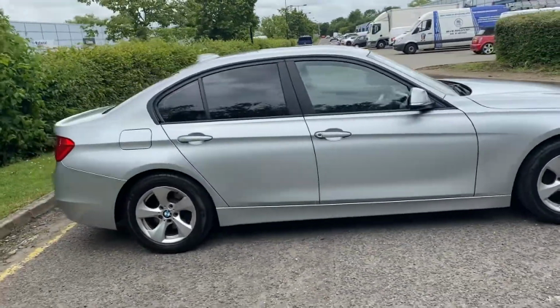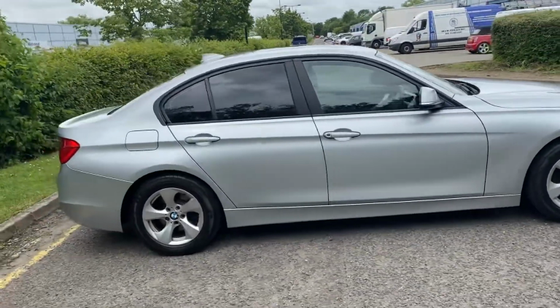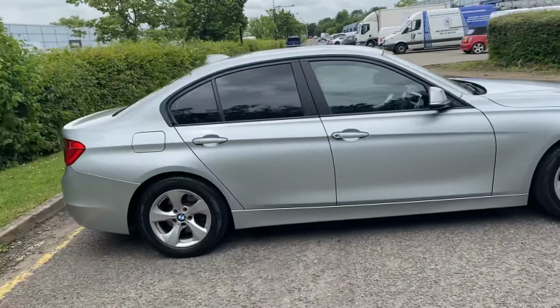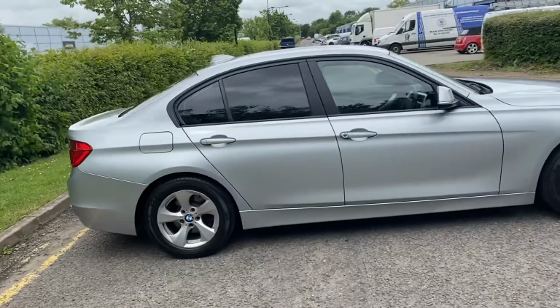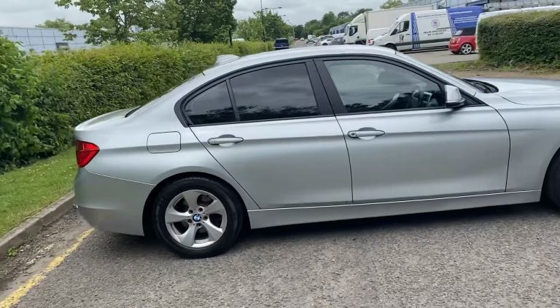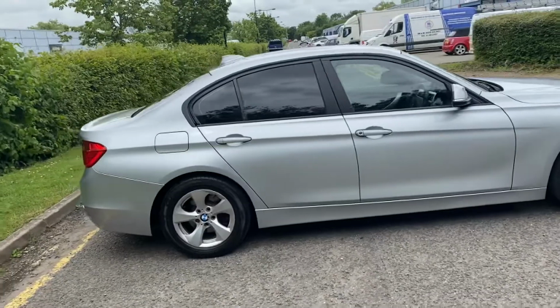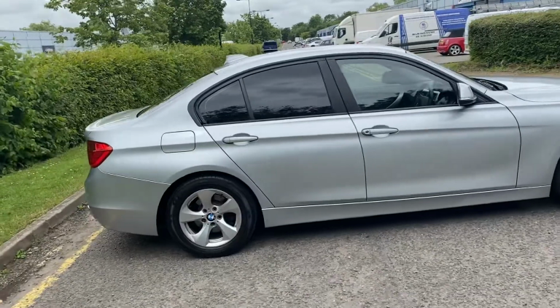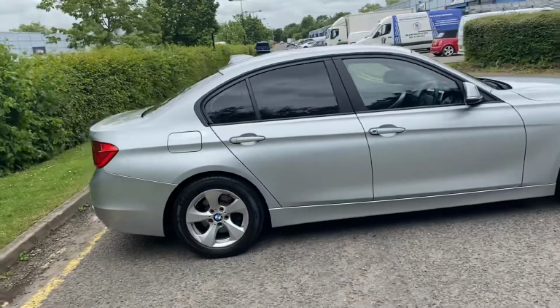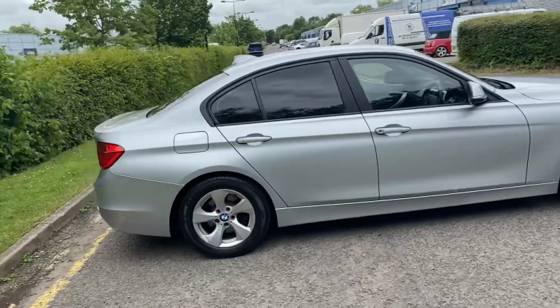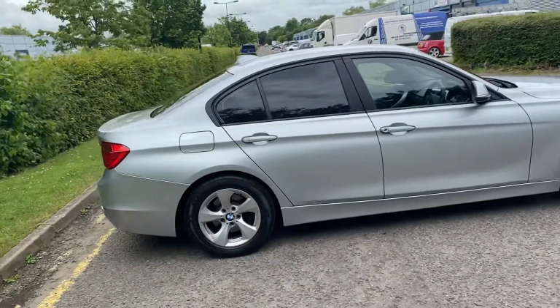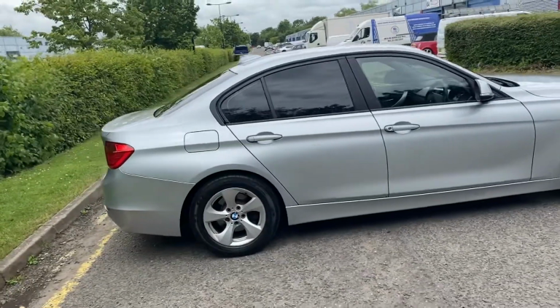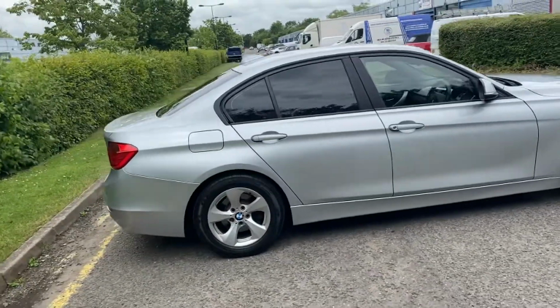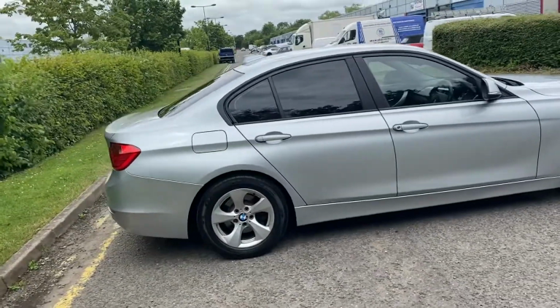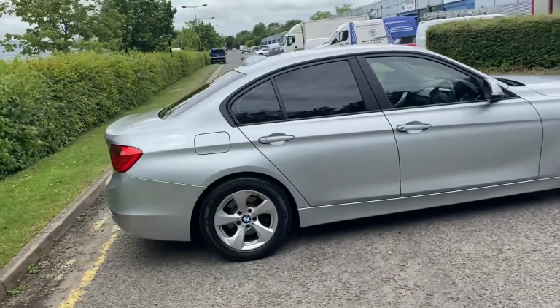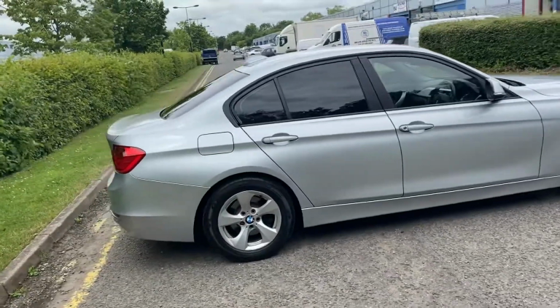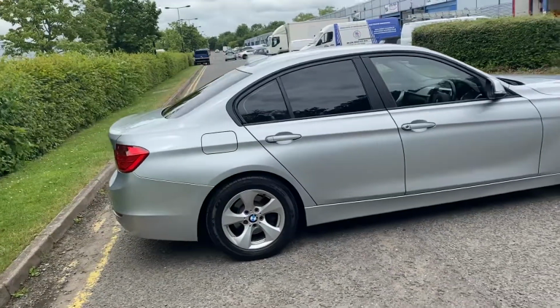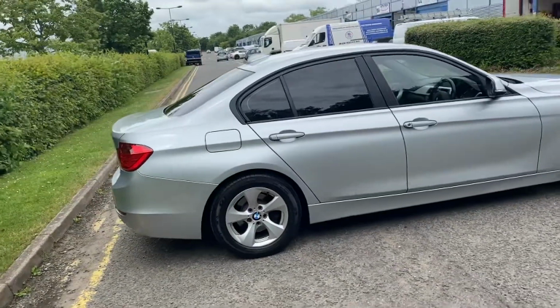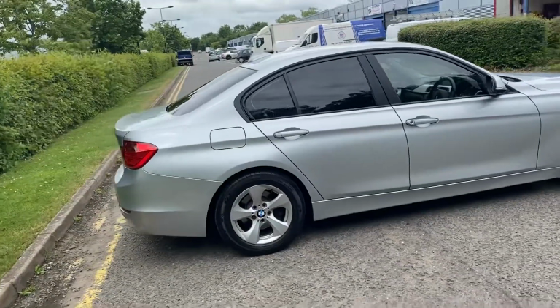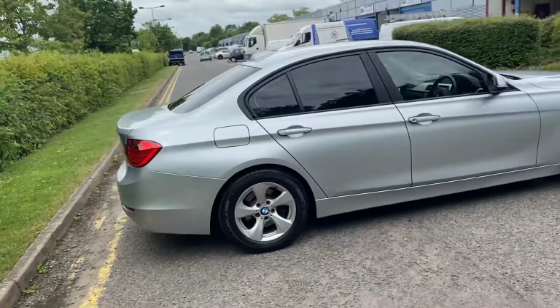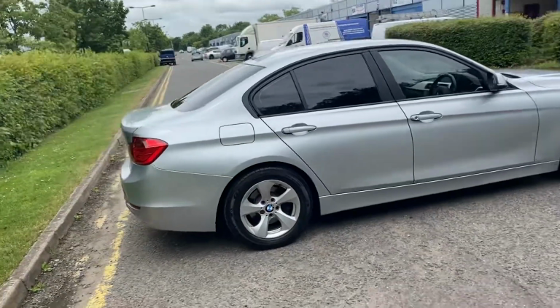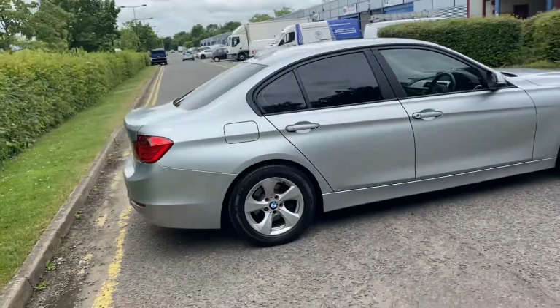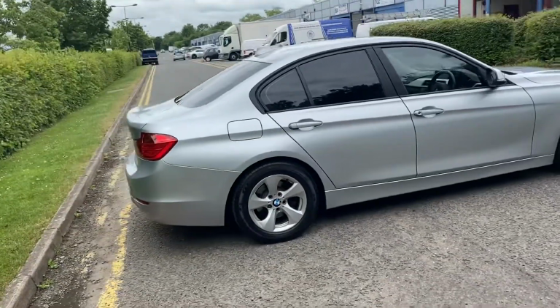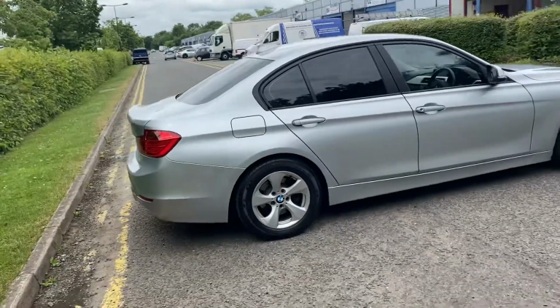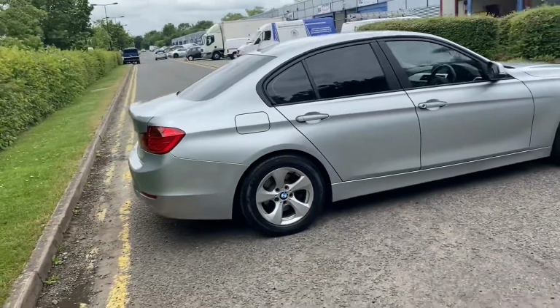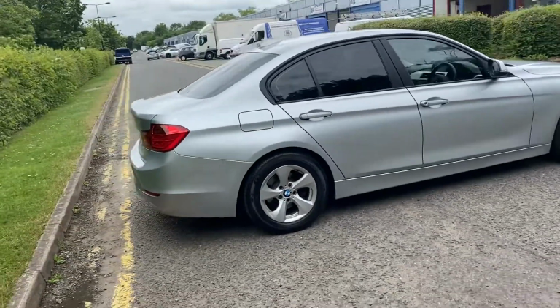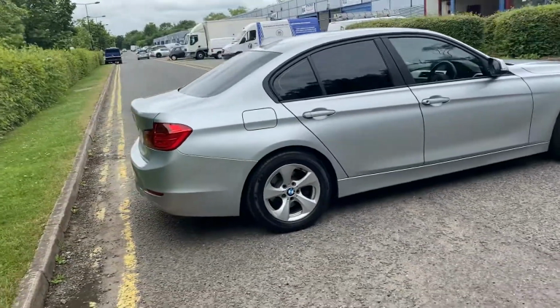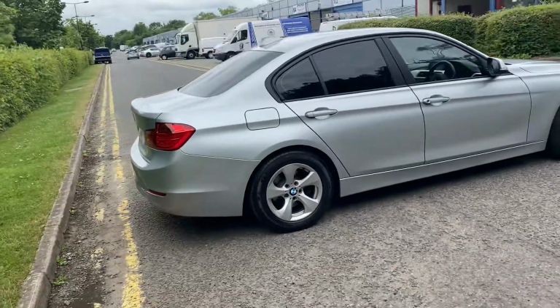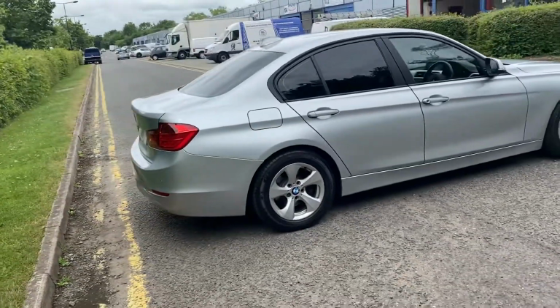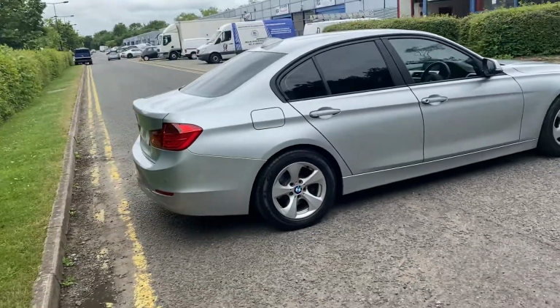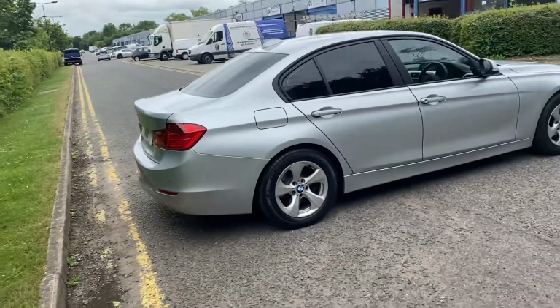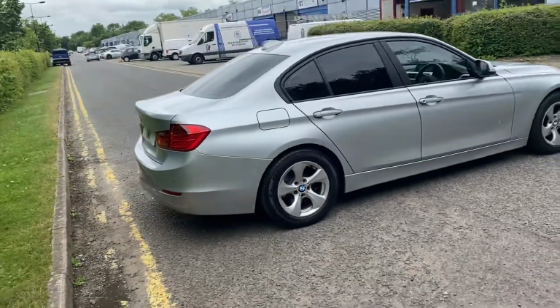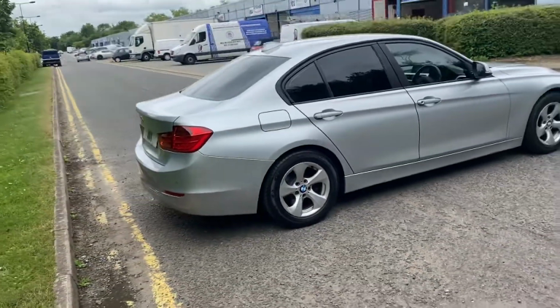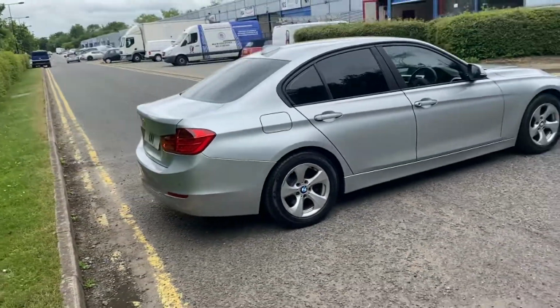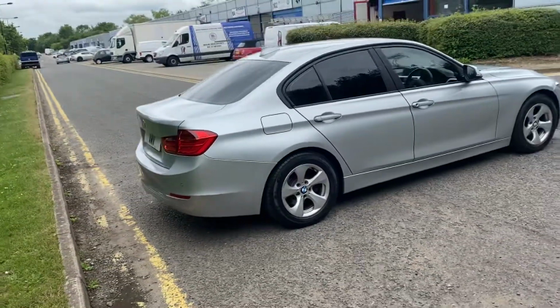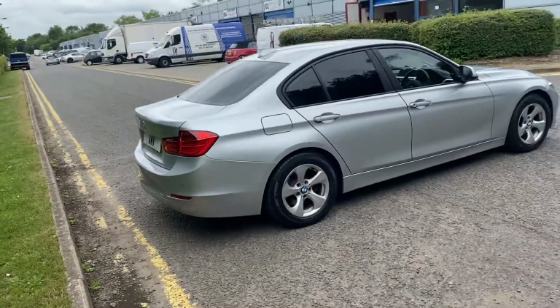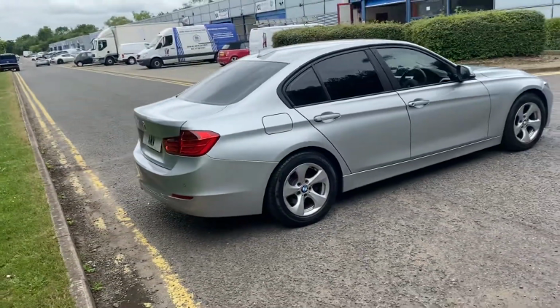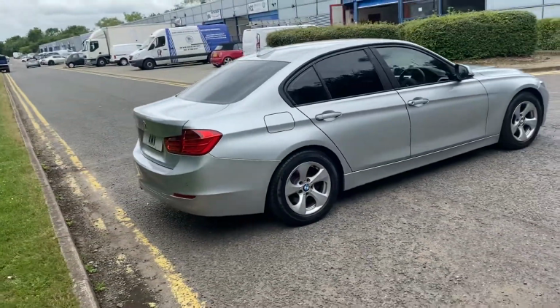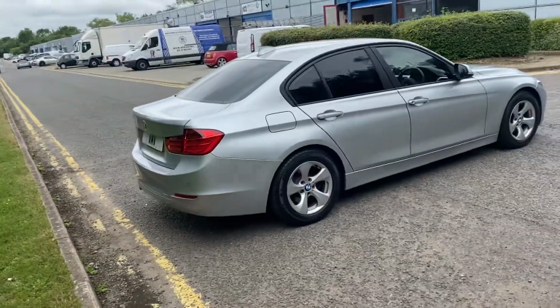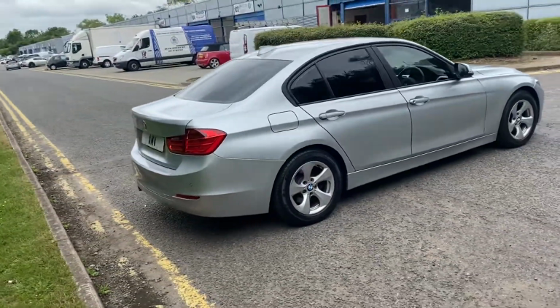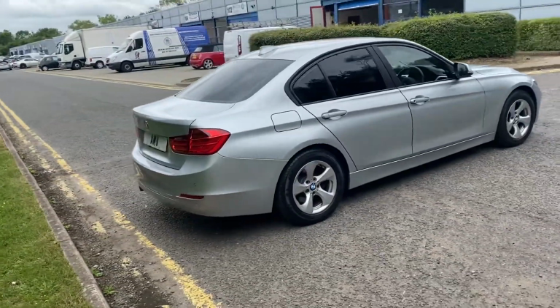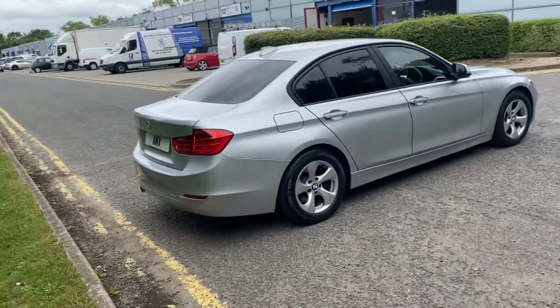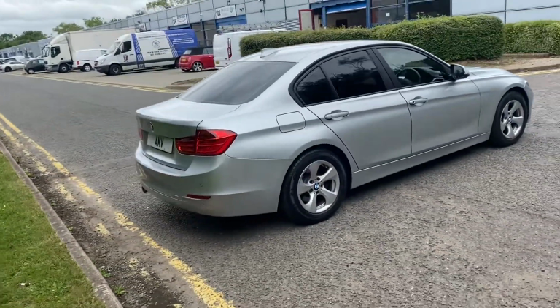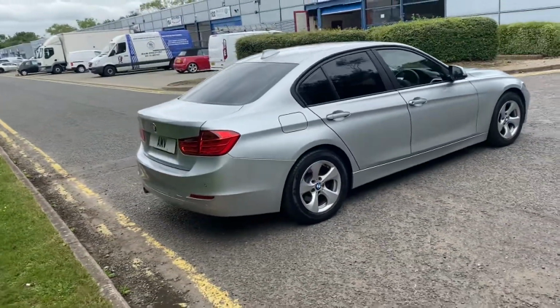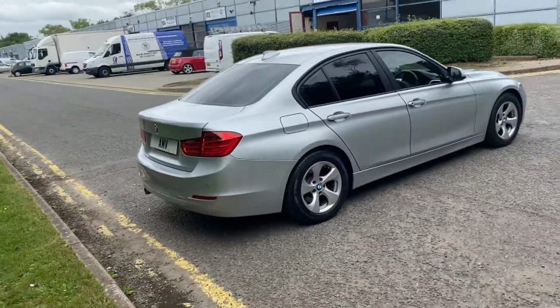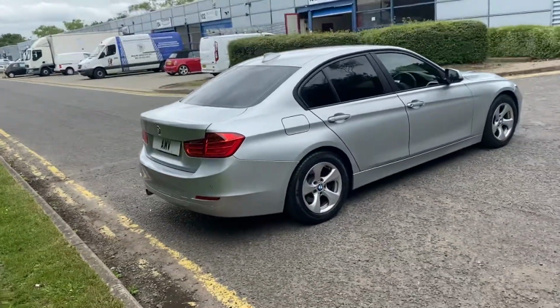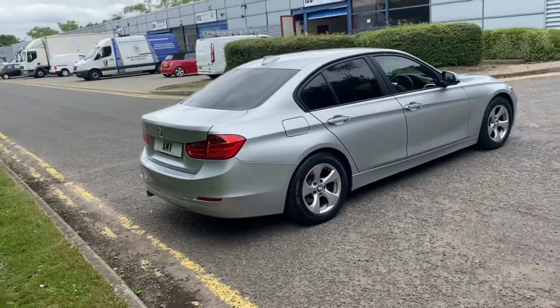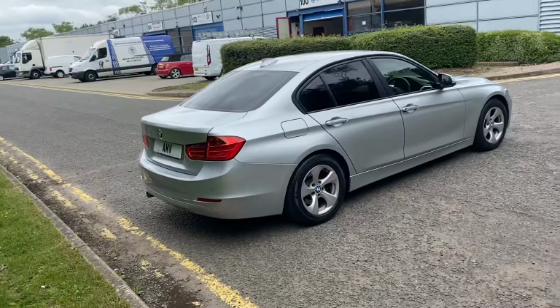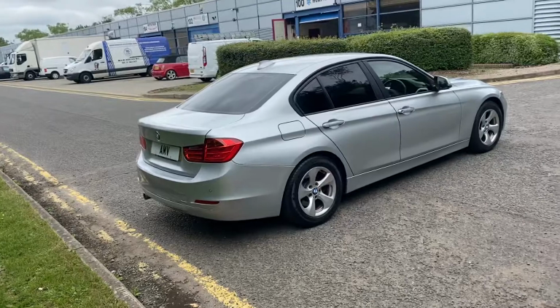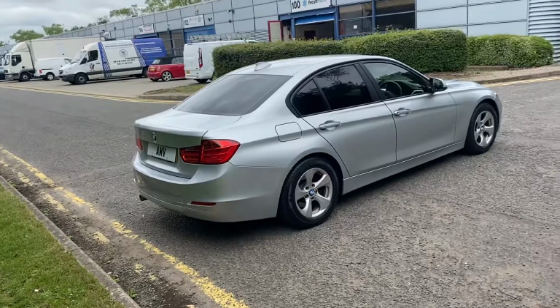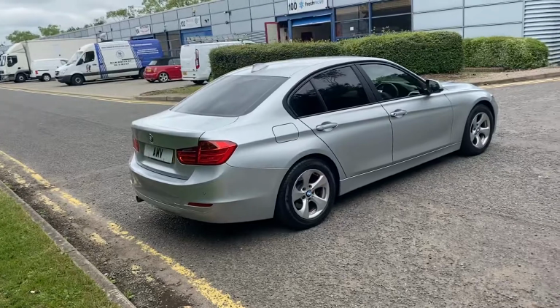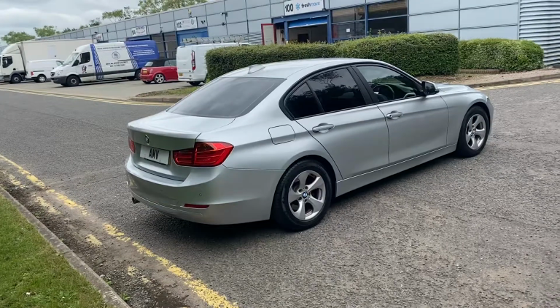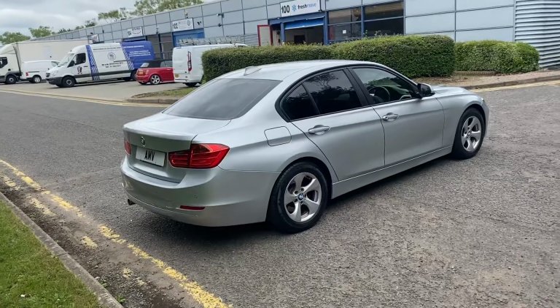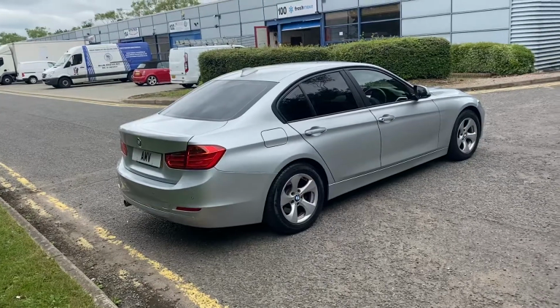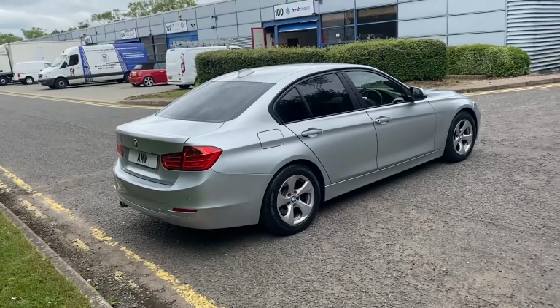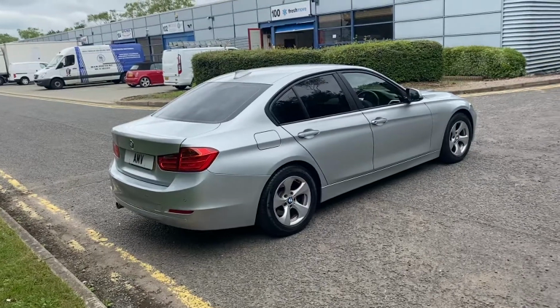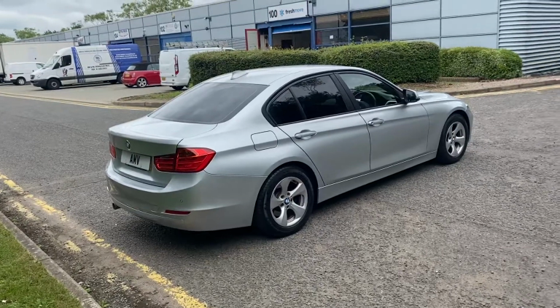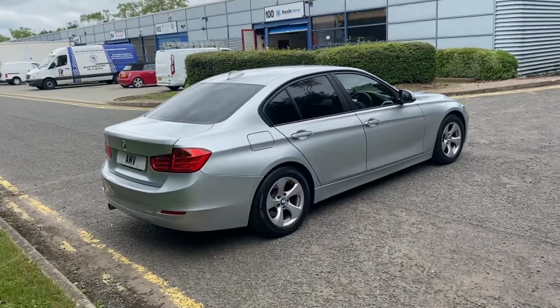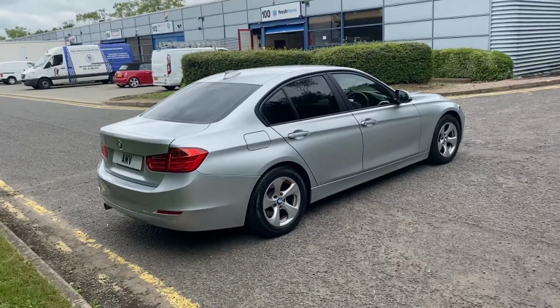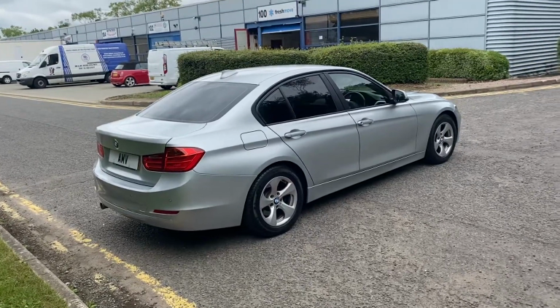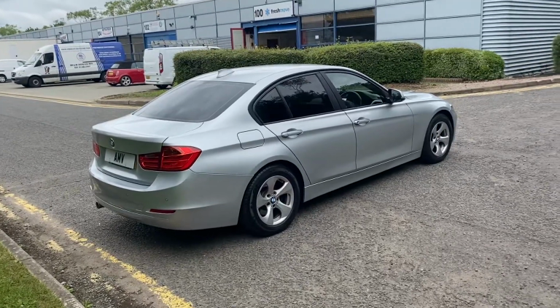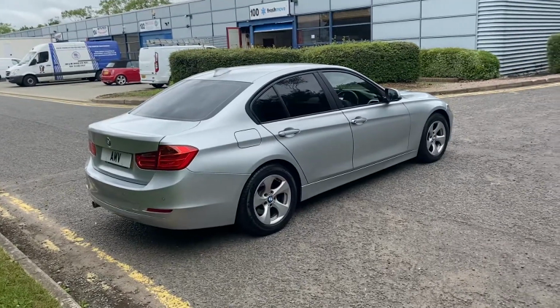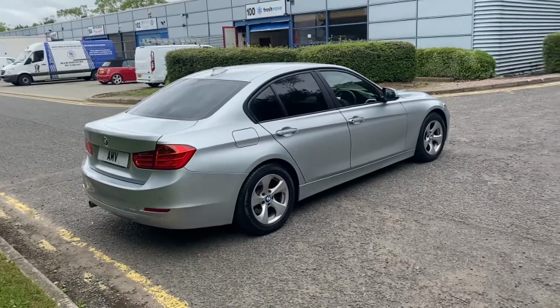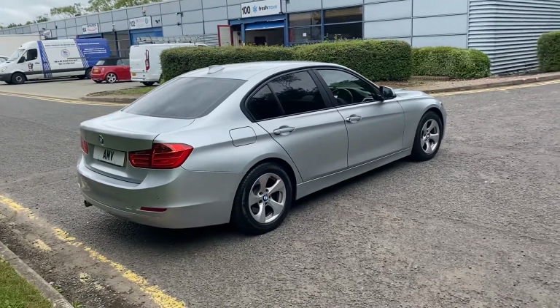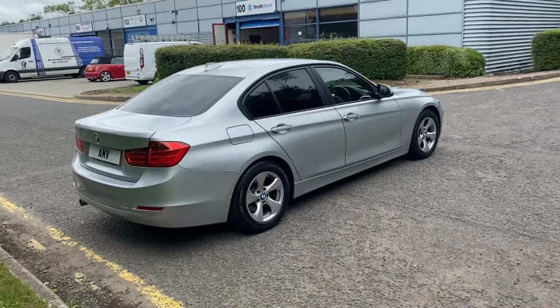Alloy wheels. The privacy glass there for the rear windows — for children, pets, whichever — keeps the heat down.